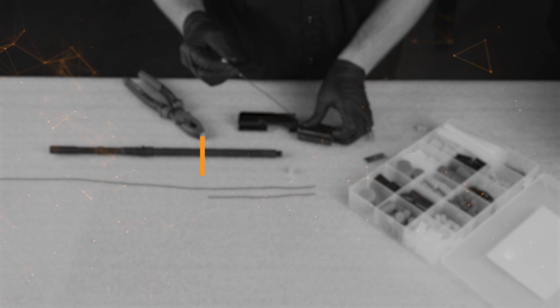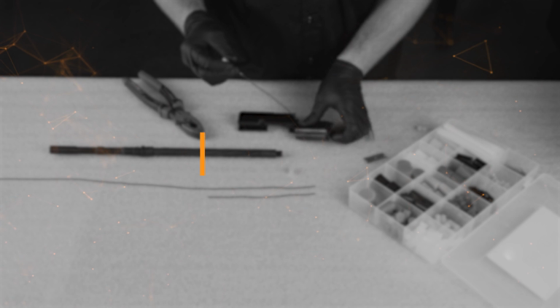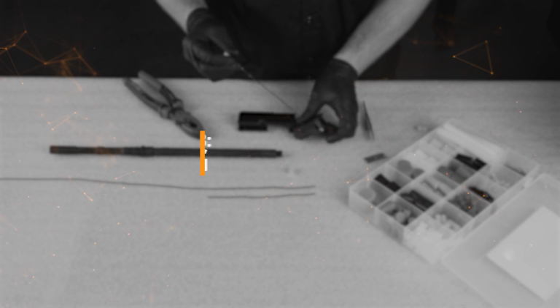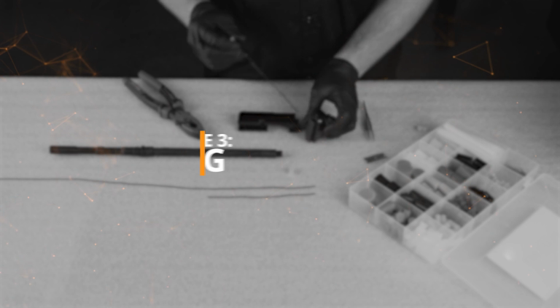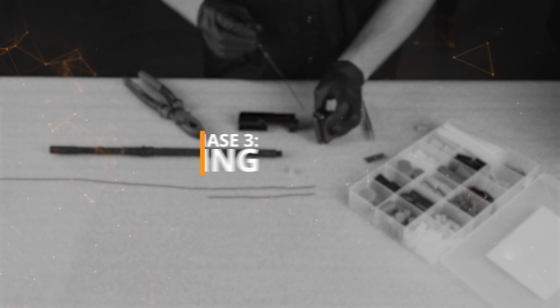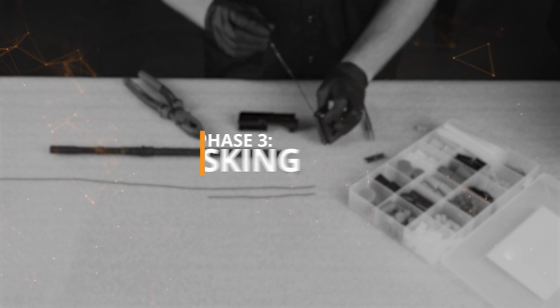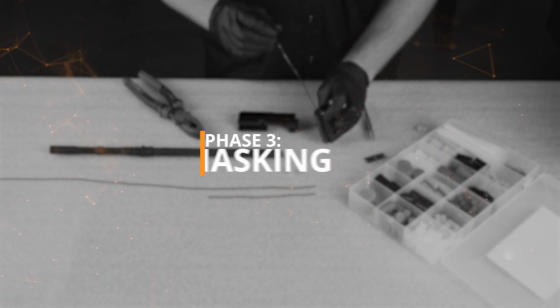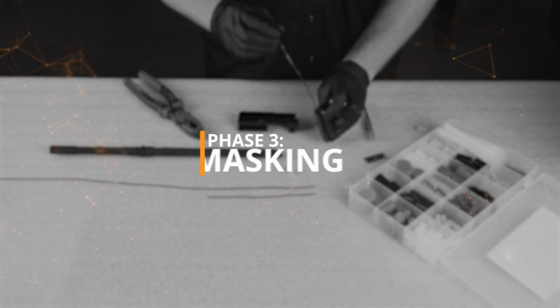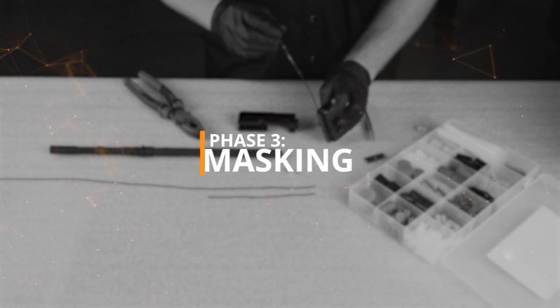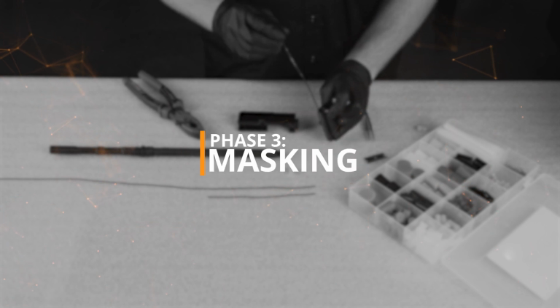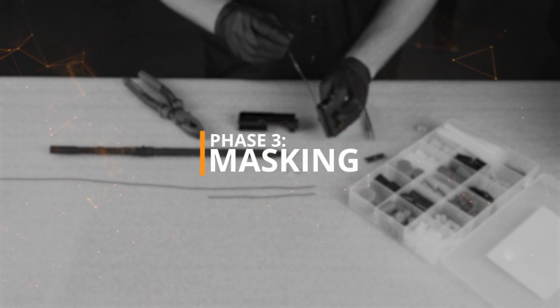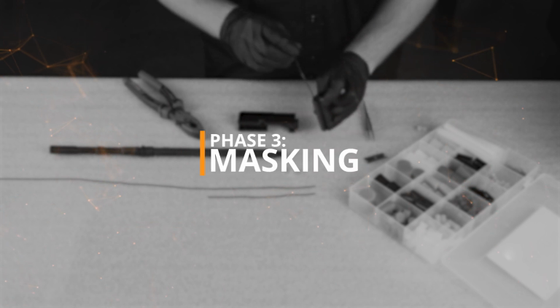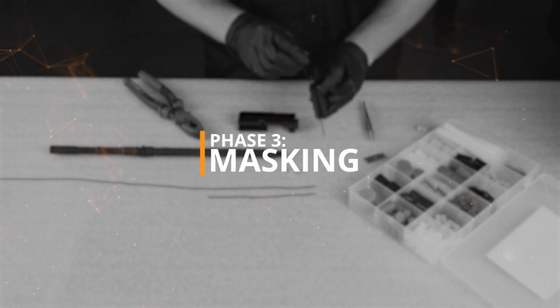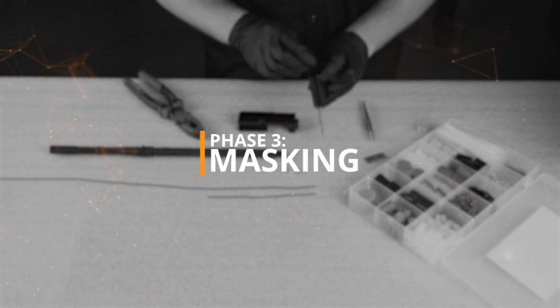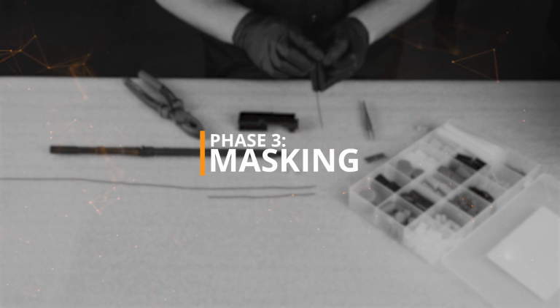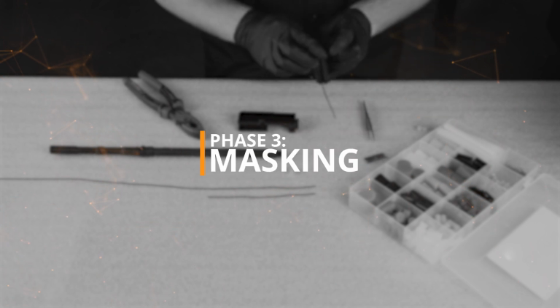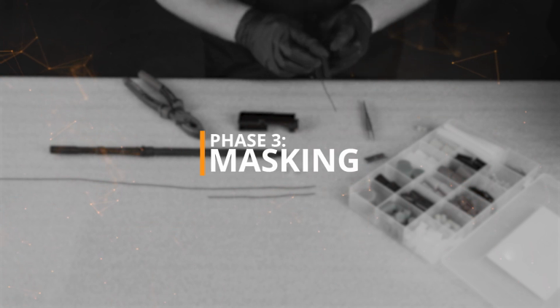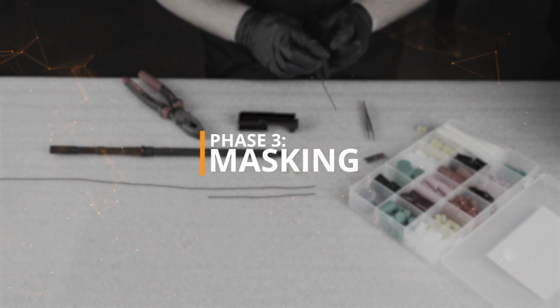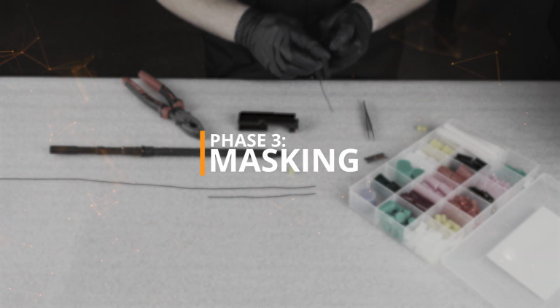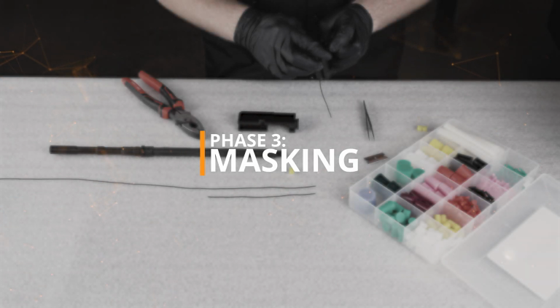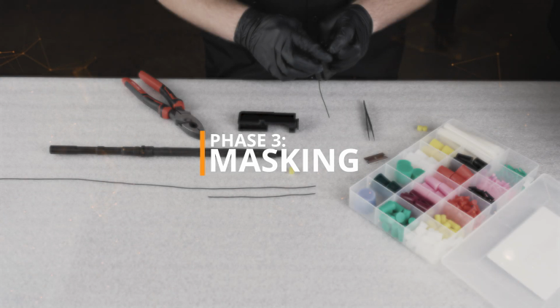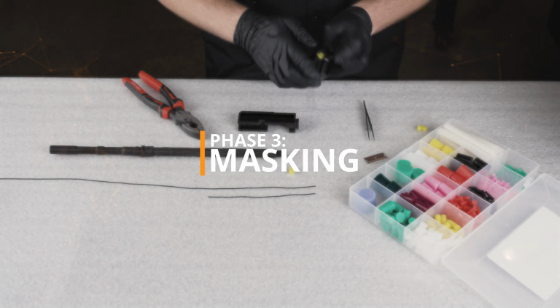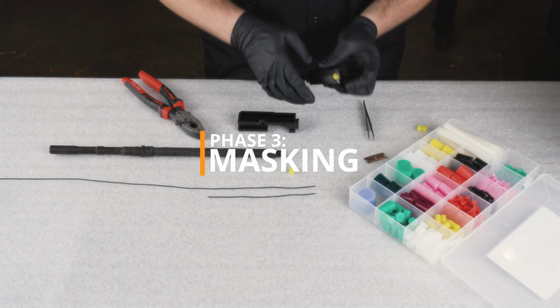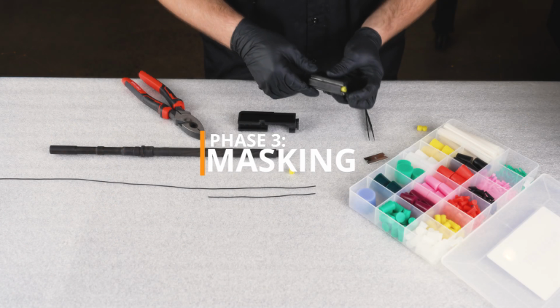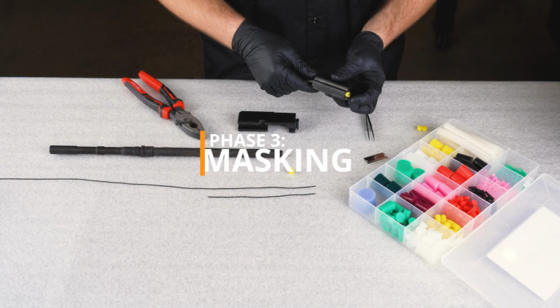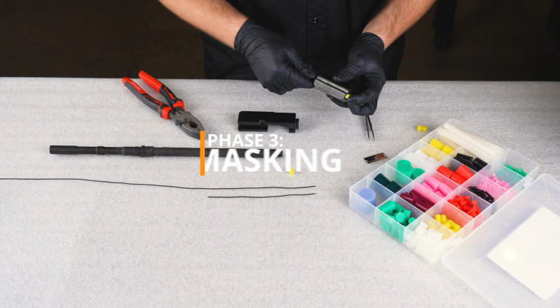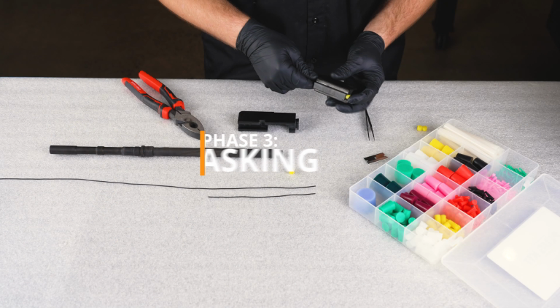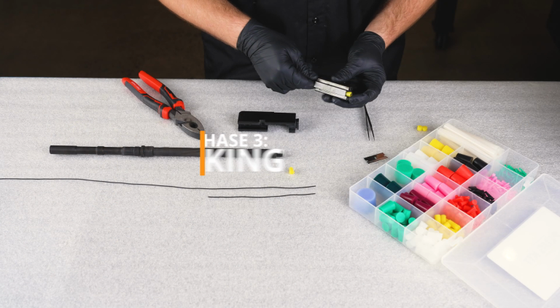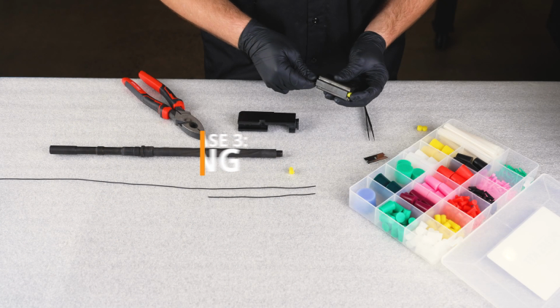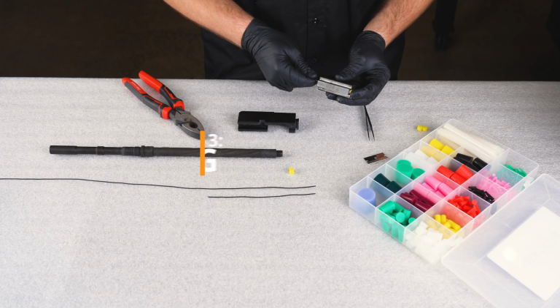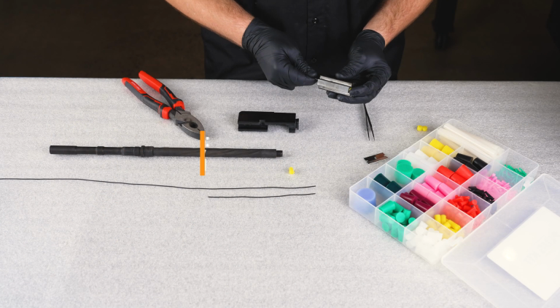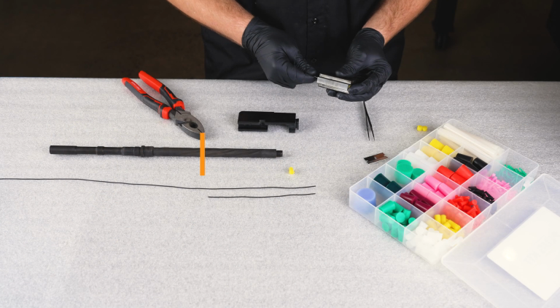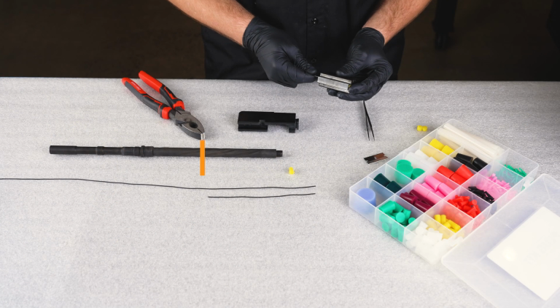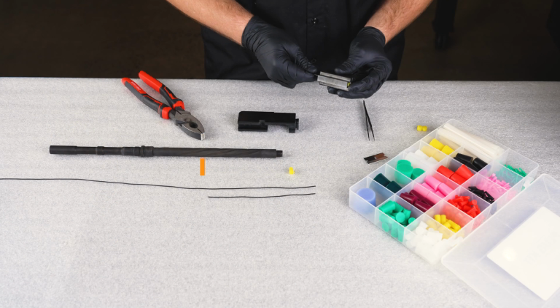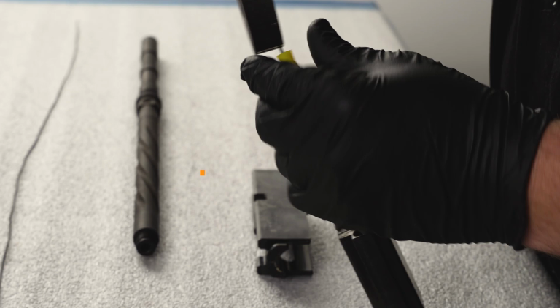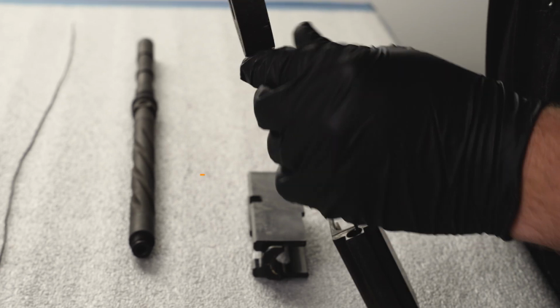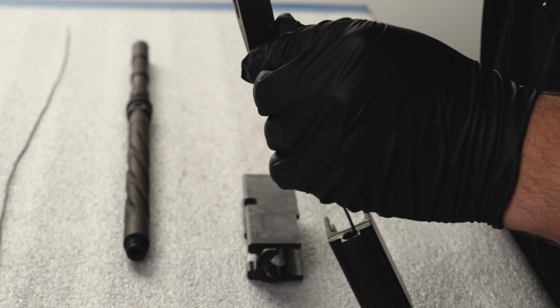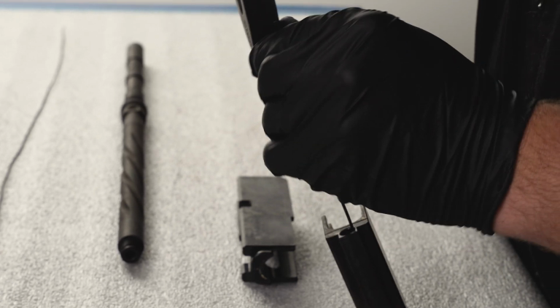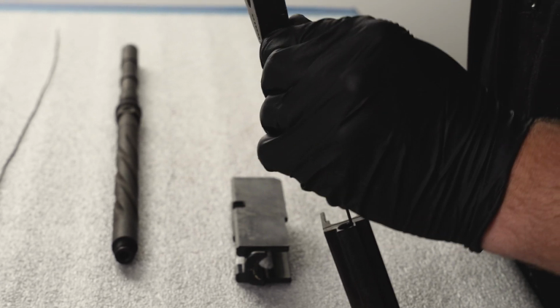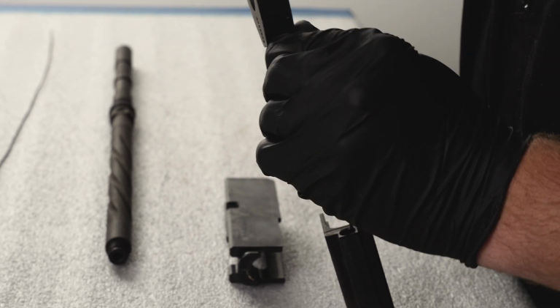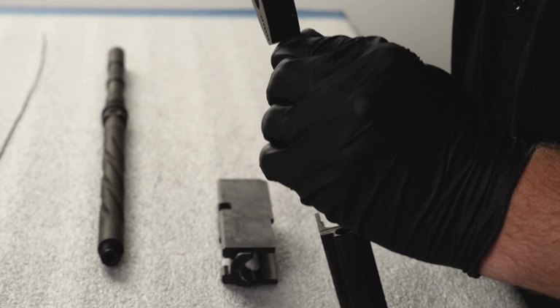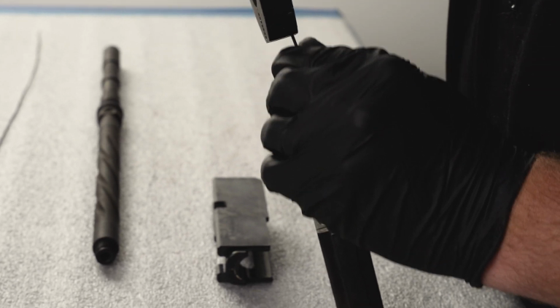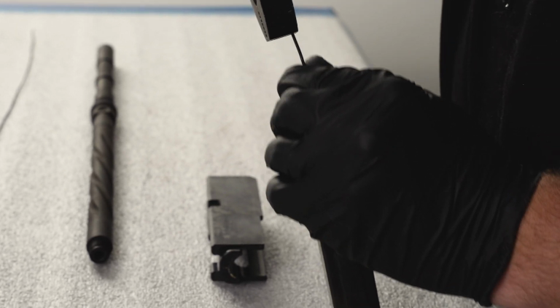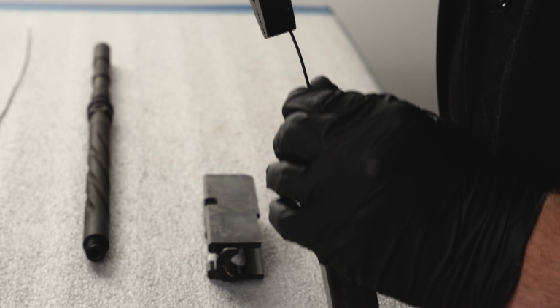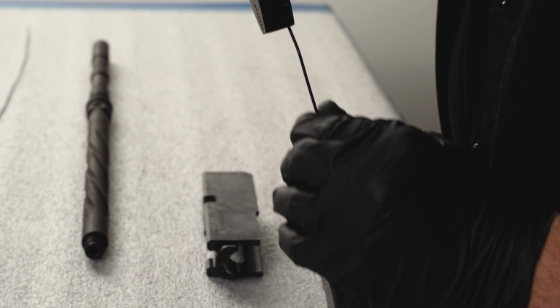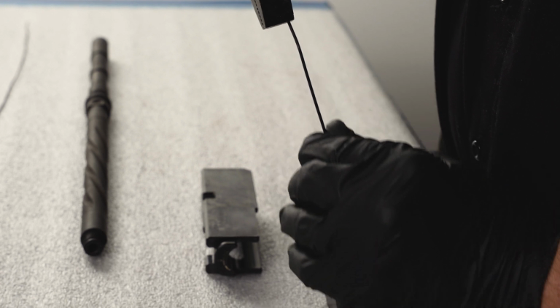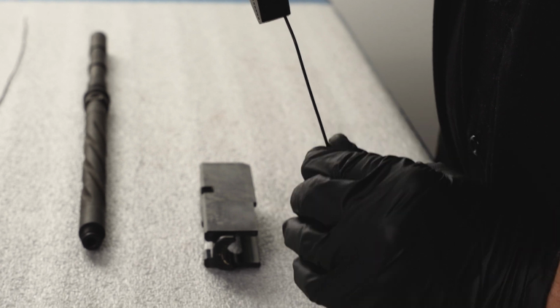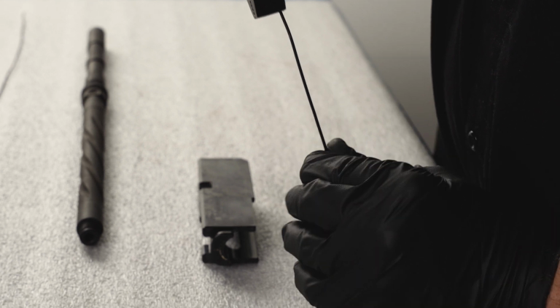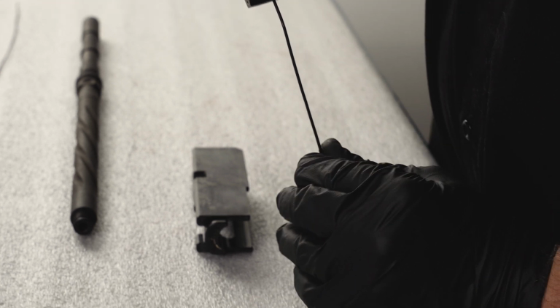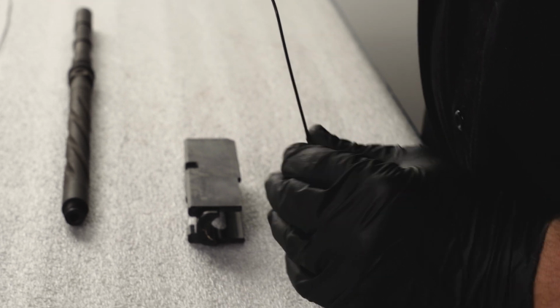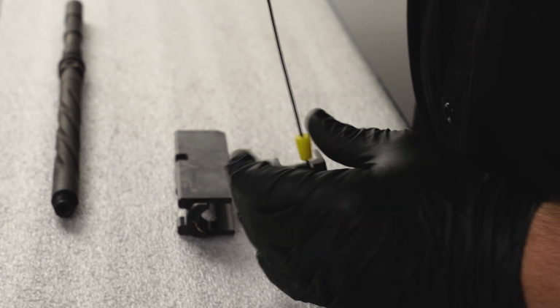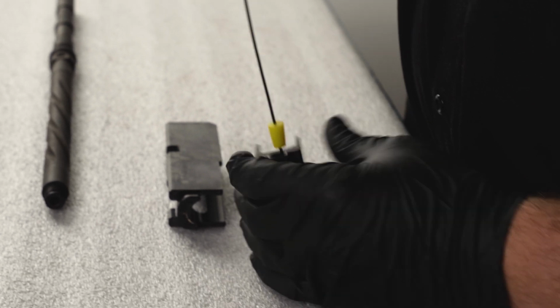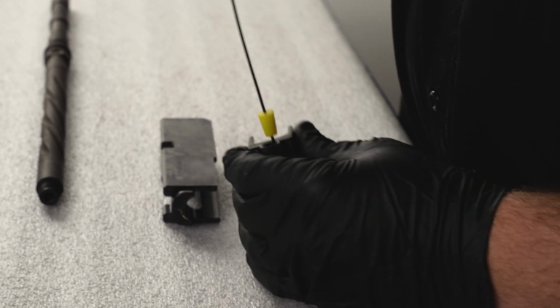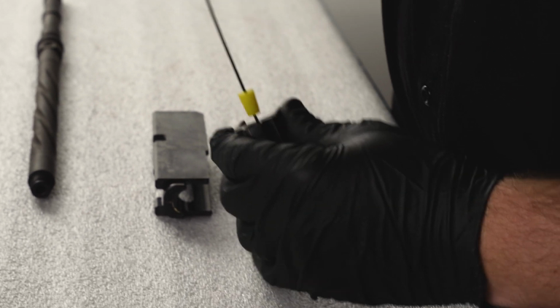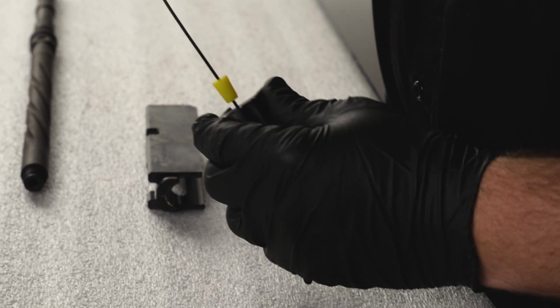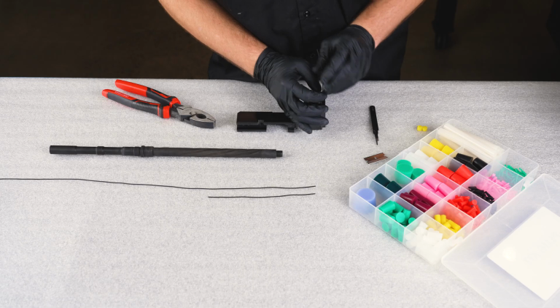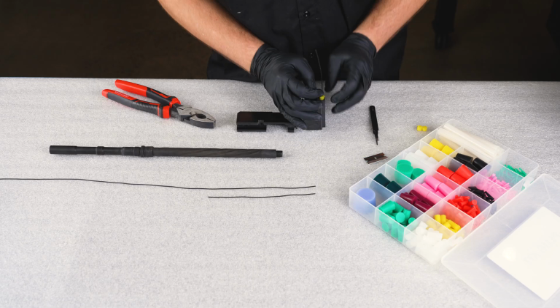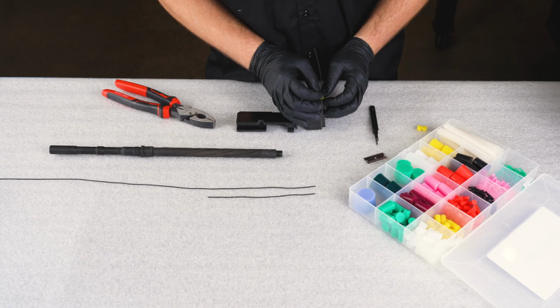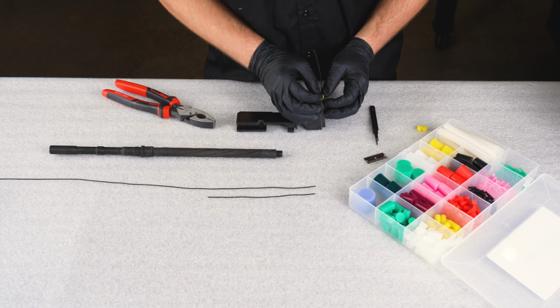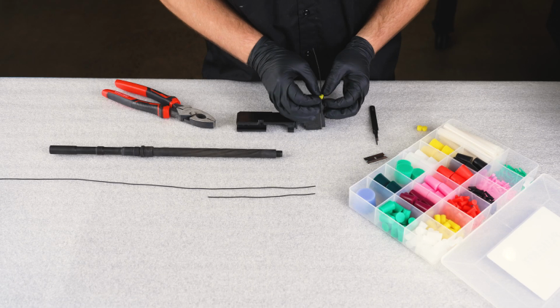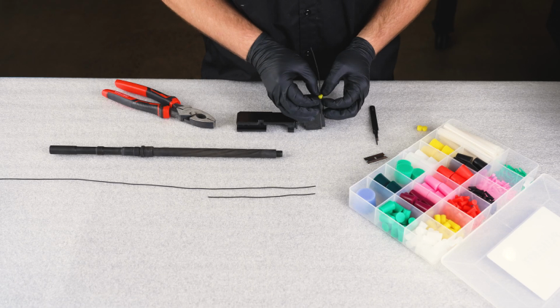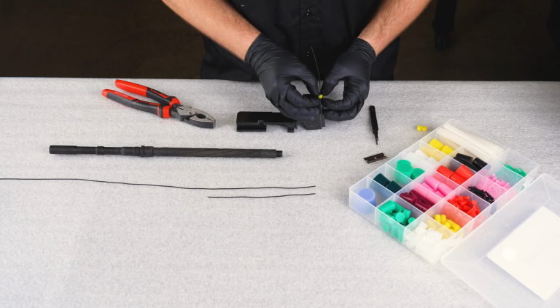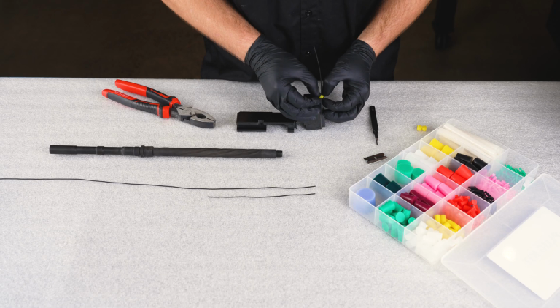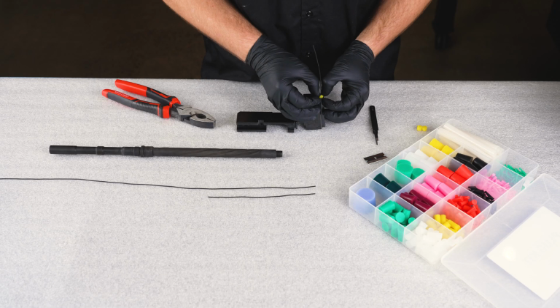Phase 3, Masking. Begin by plugging off or masking any areas you do not want coated.